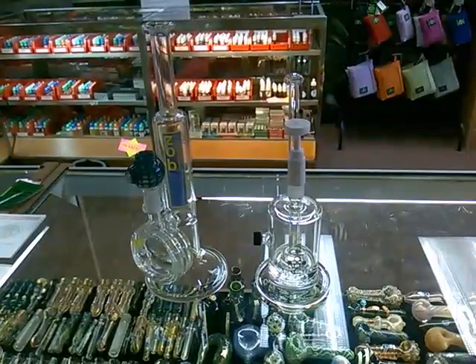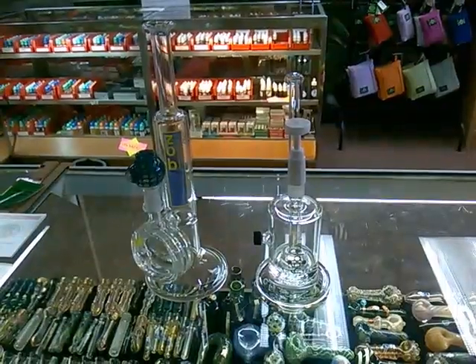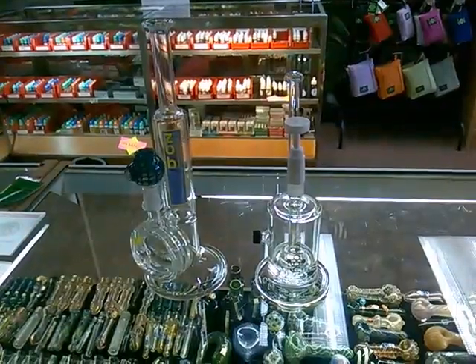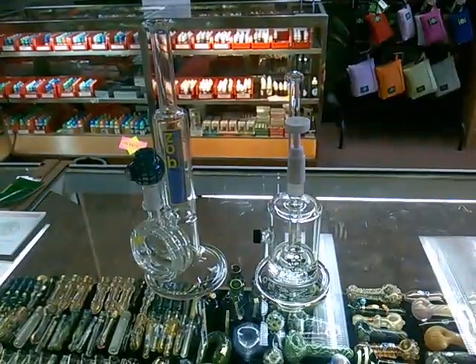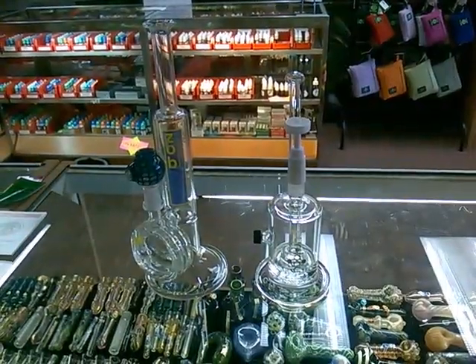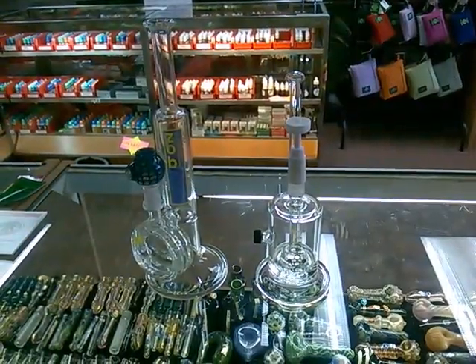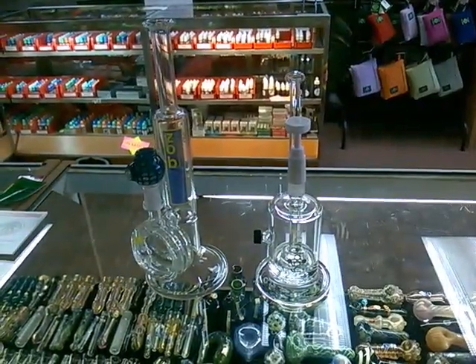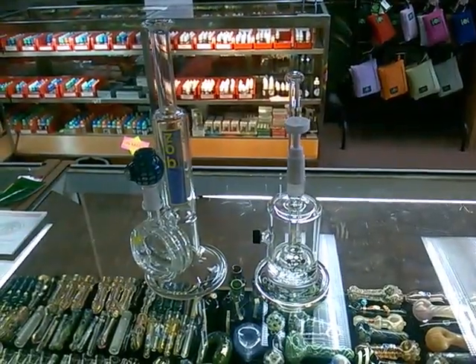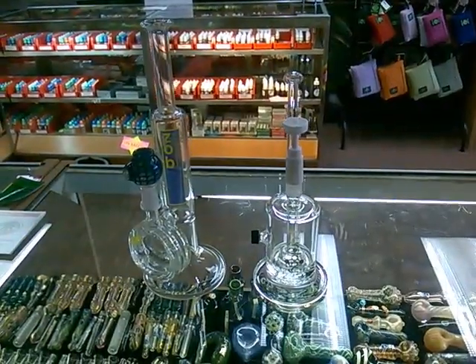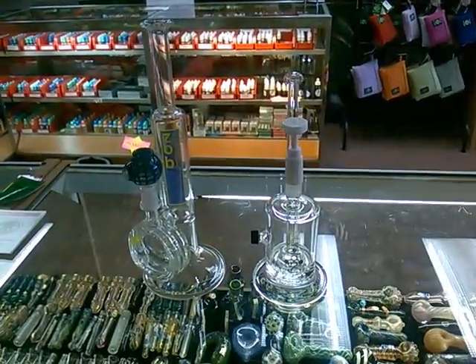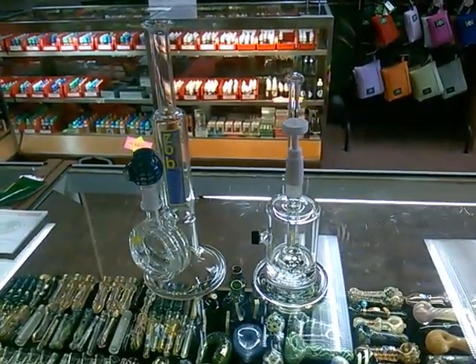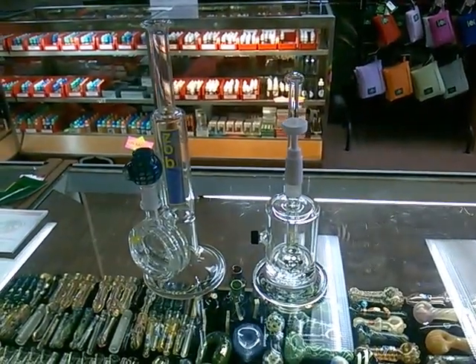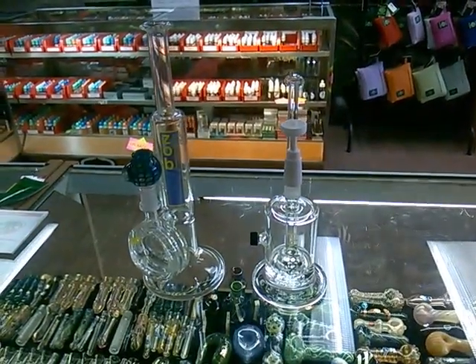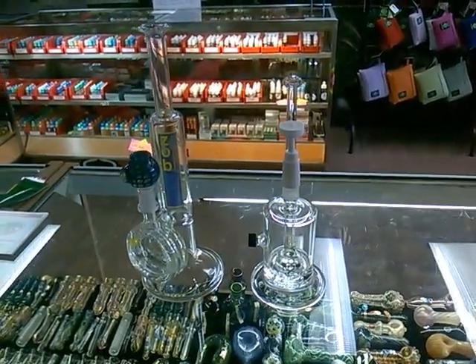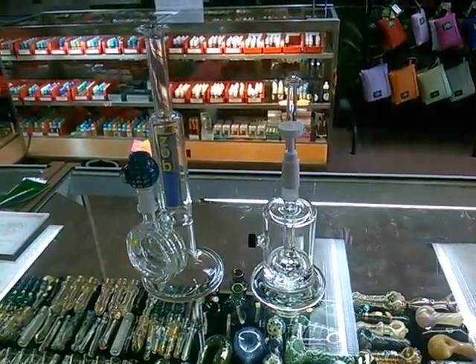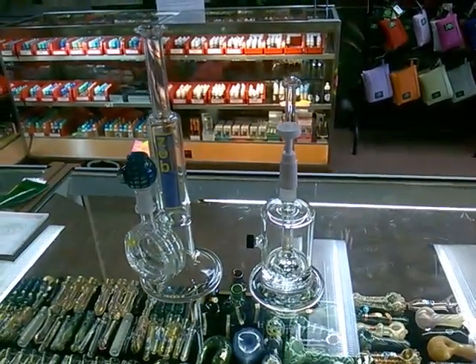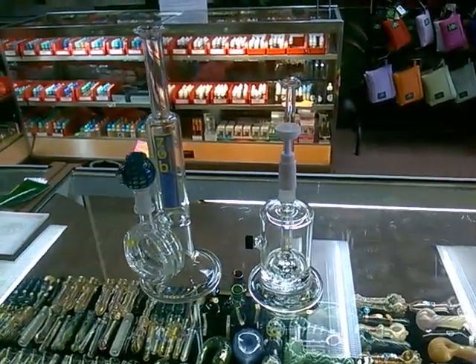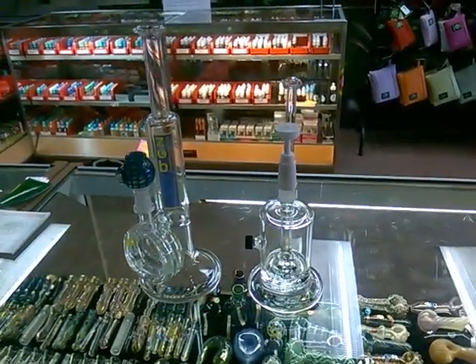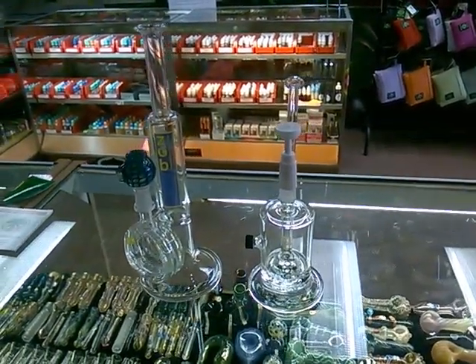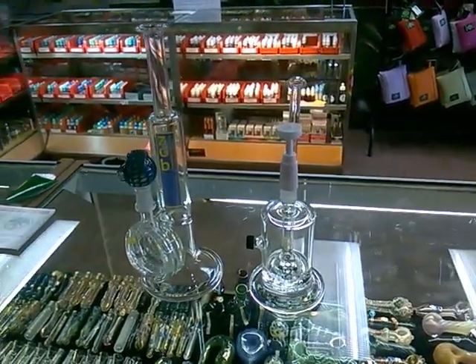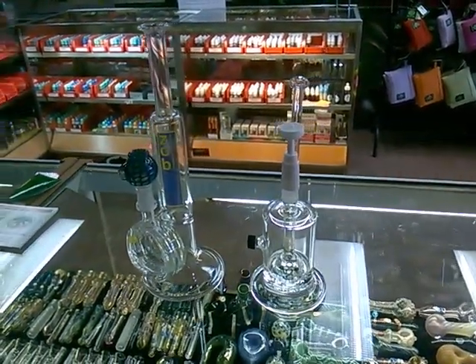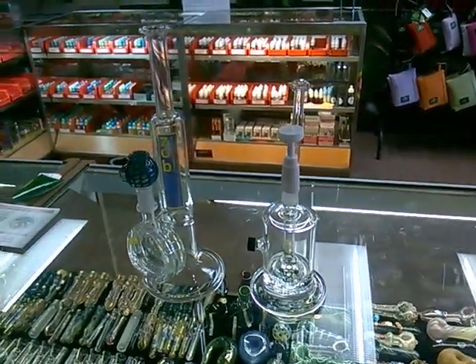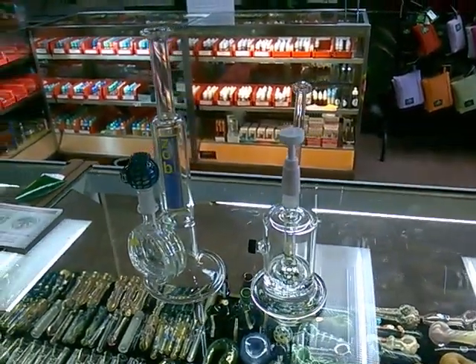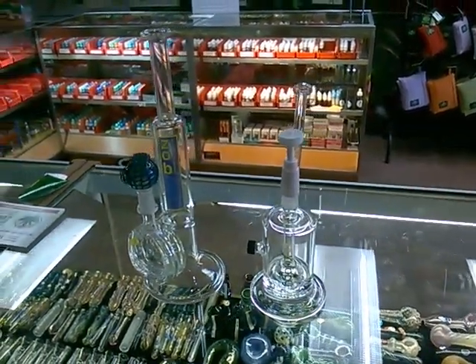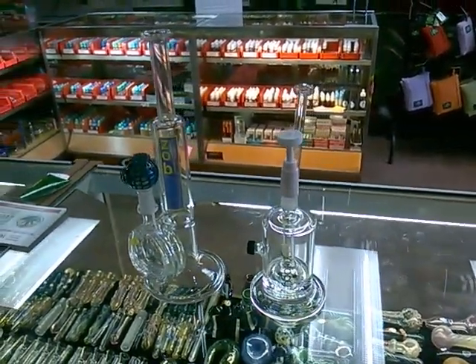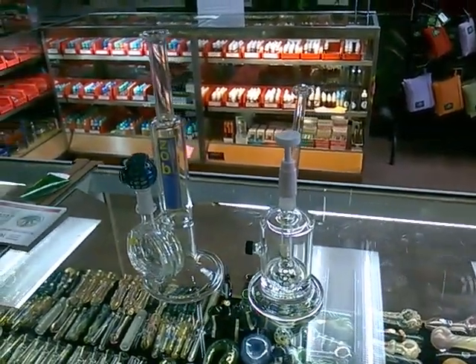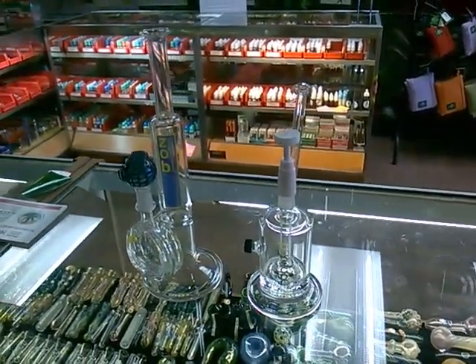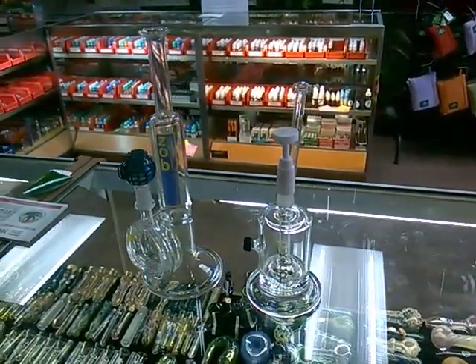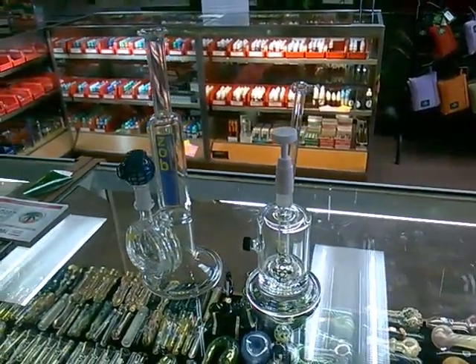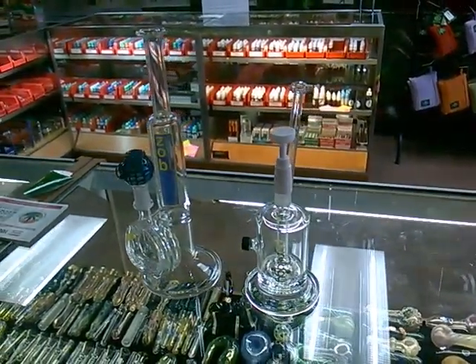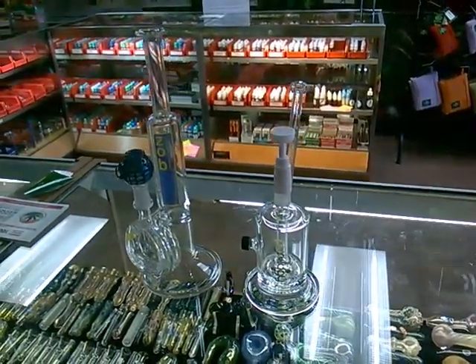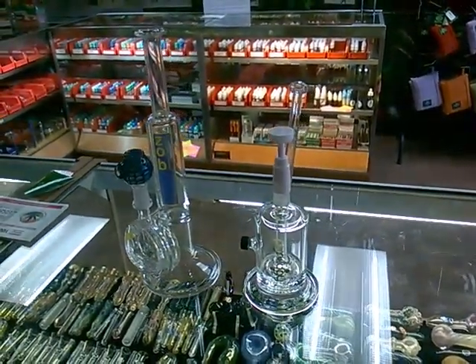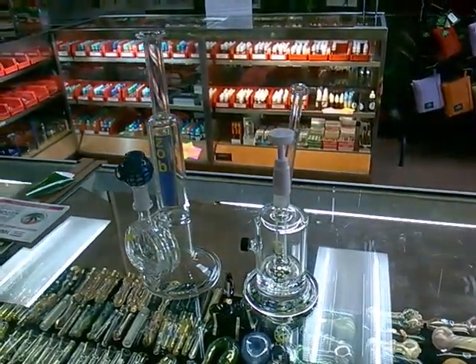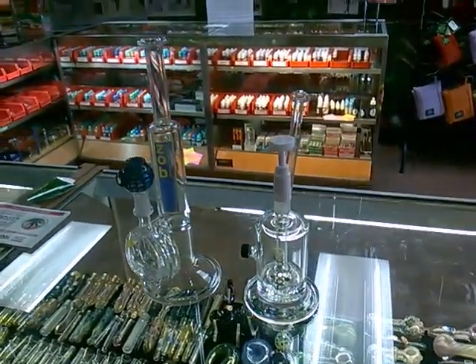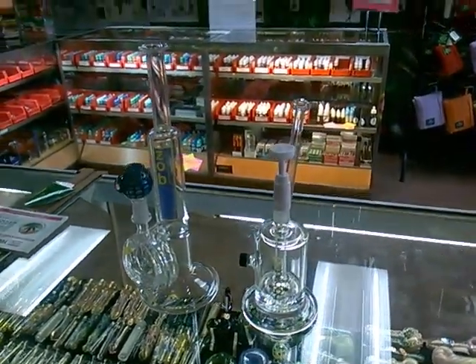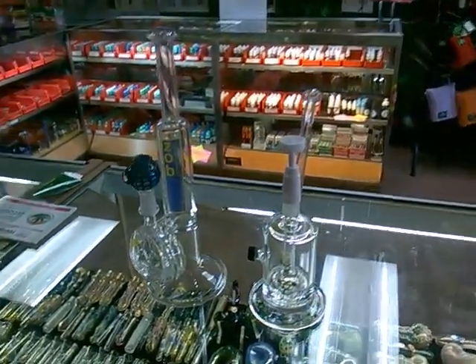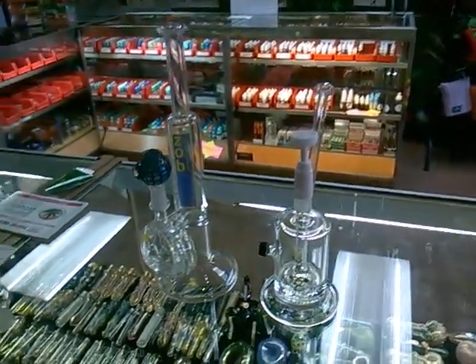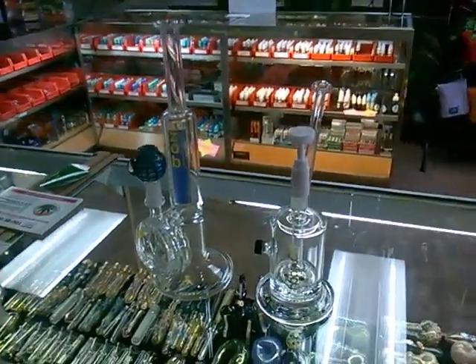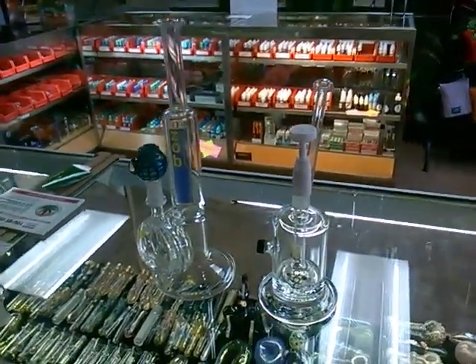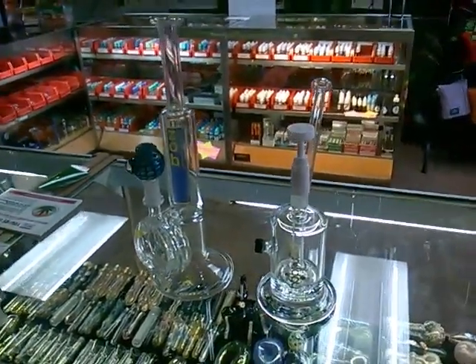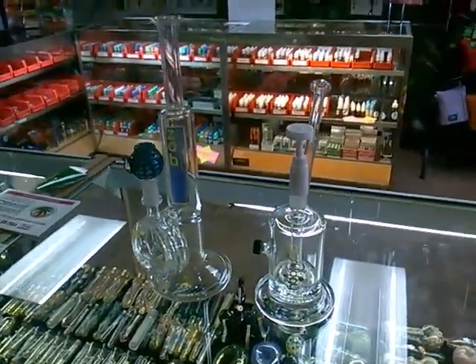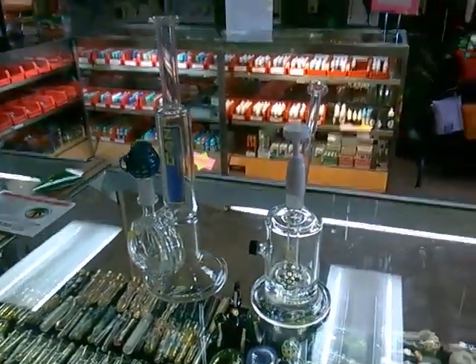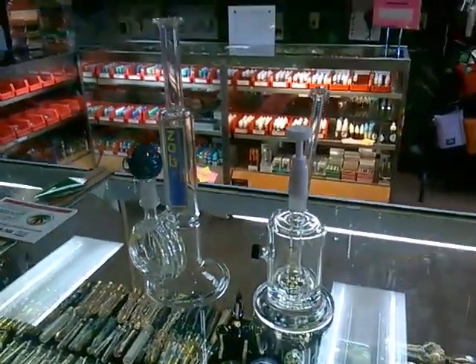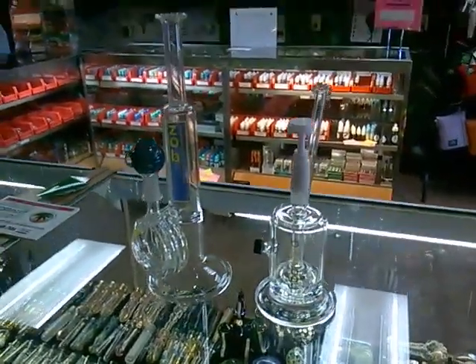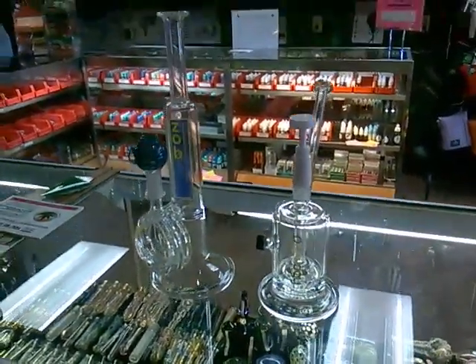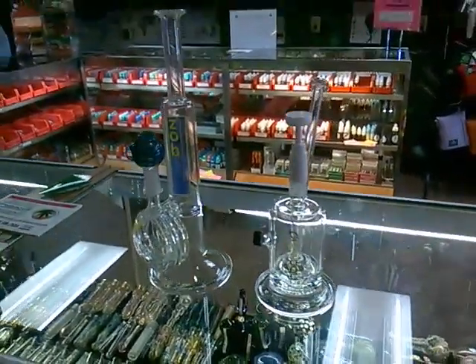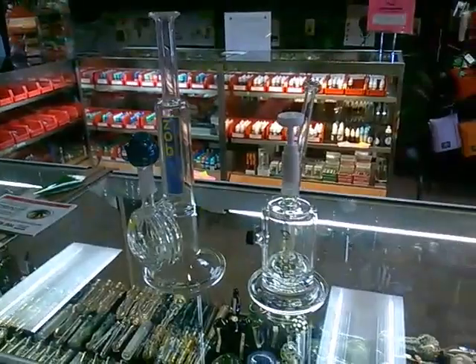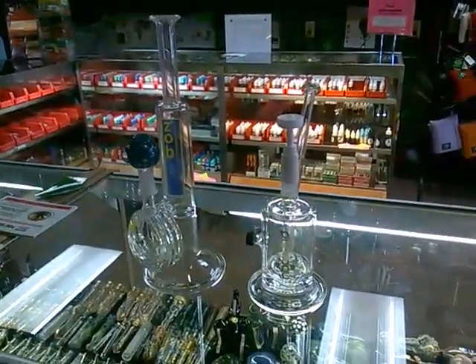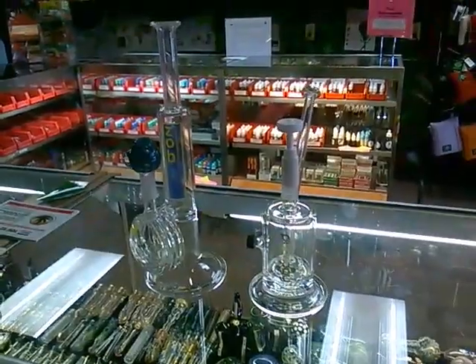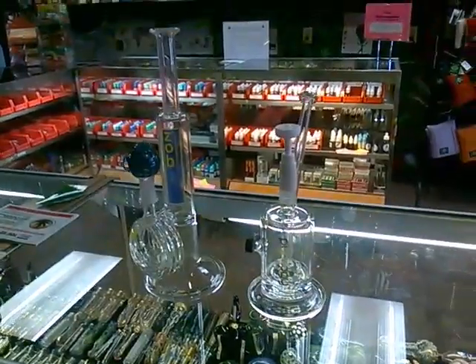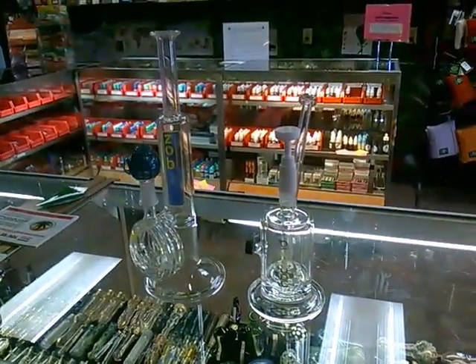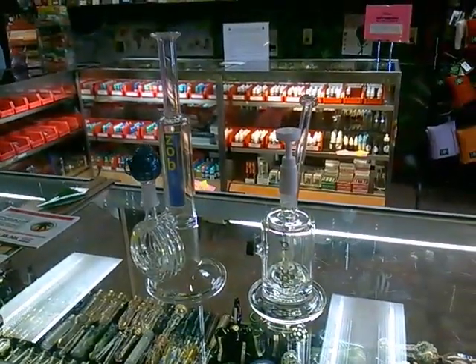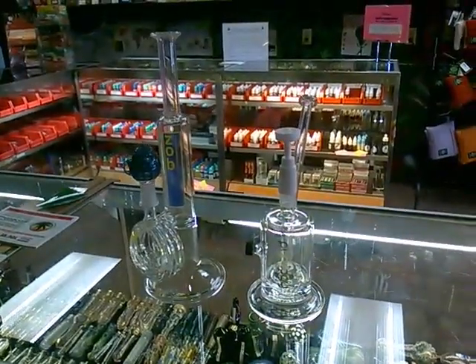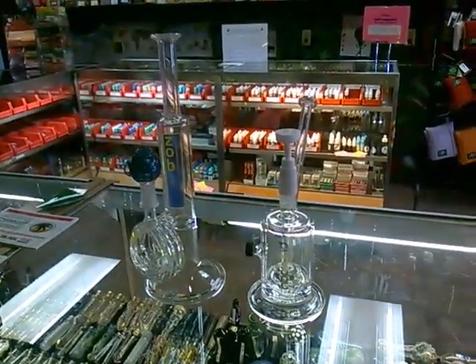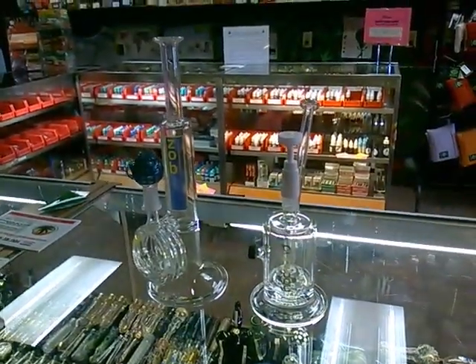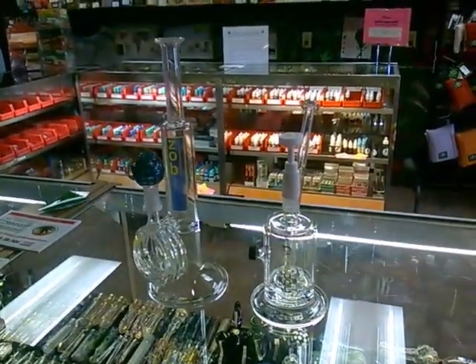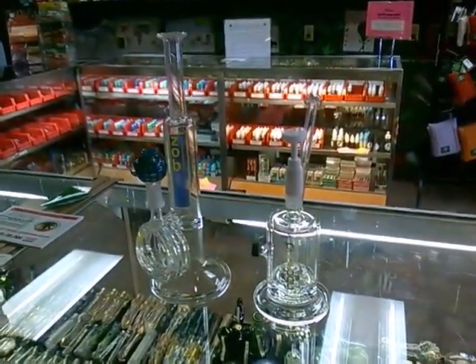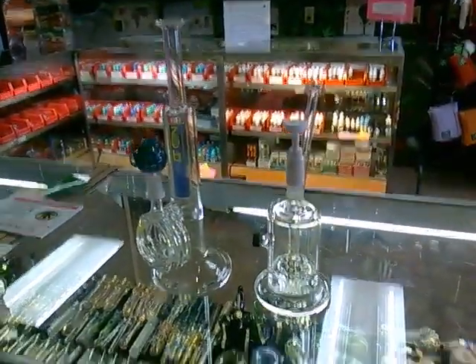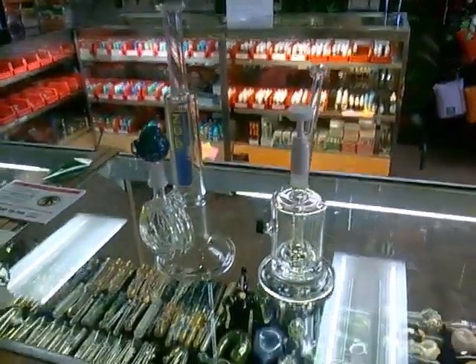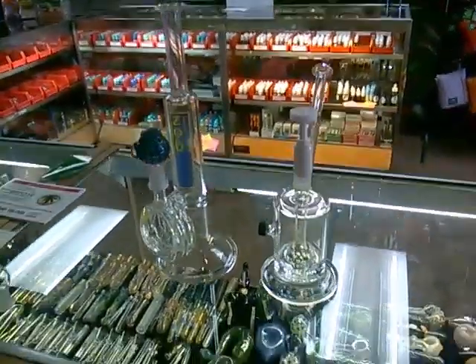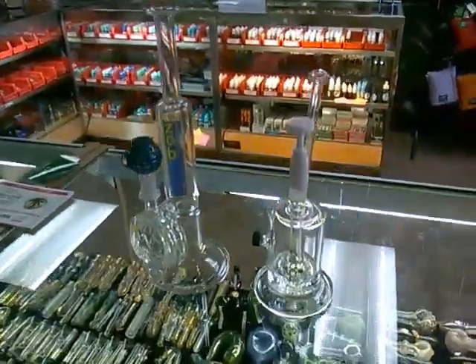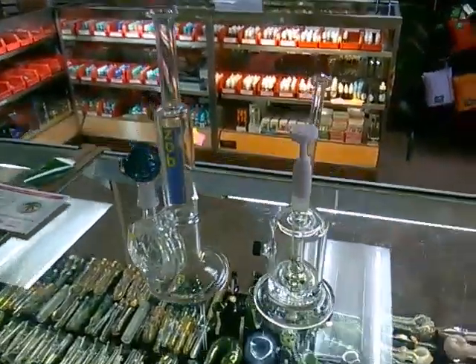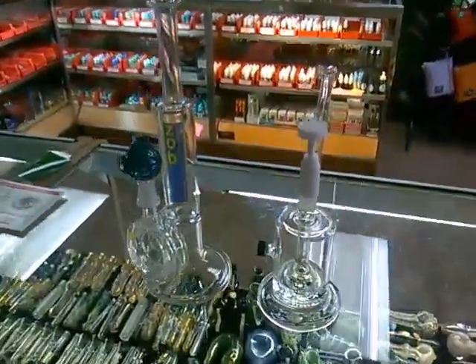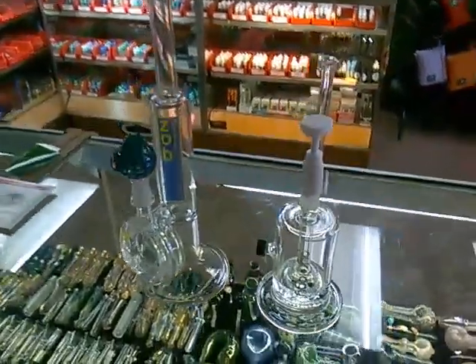Taryn from Blaze Tobacco and Gifts. Hey guys, I just wanted to take a minute to show you what I think are some of the cooler tubes that we have in stock here.